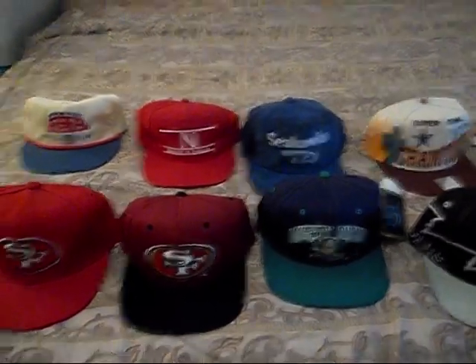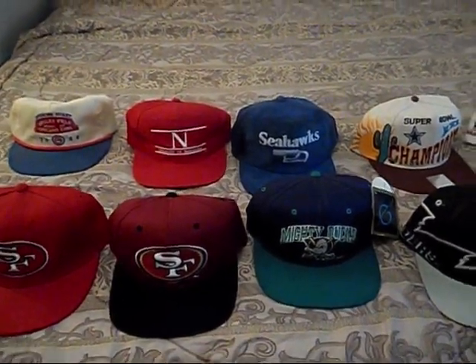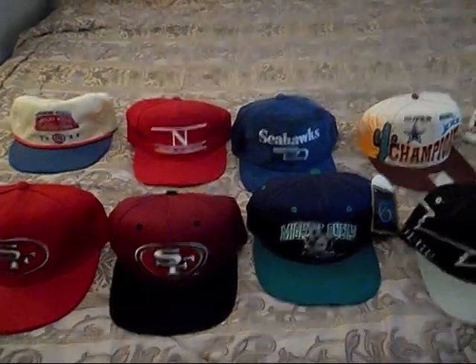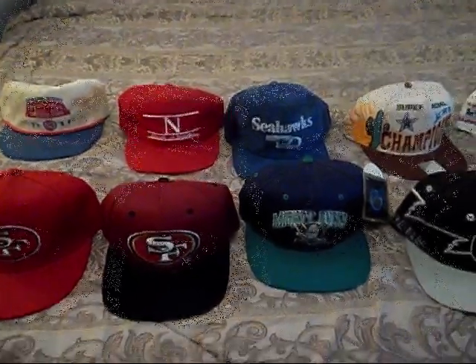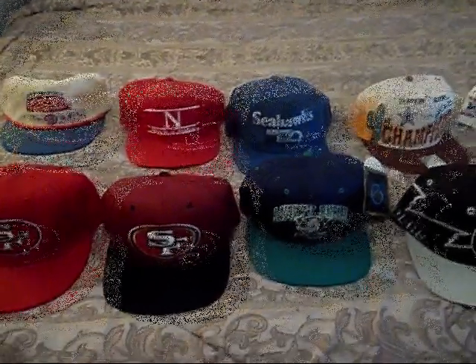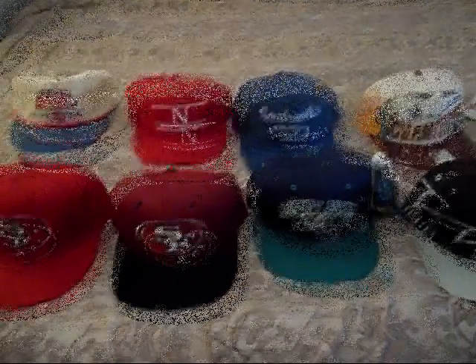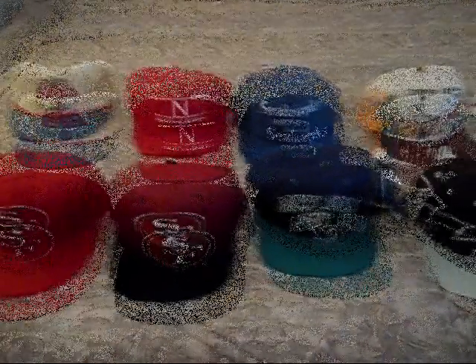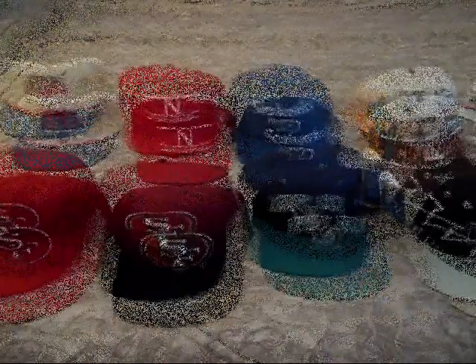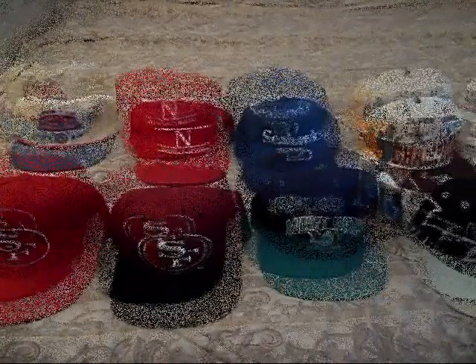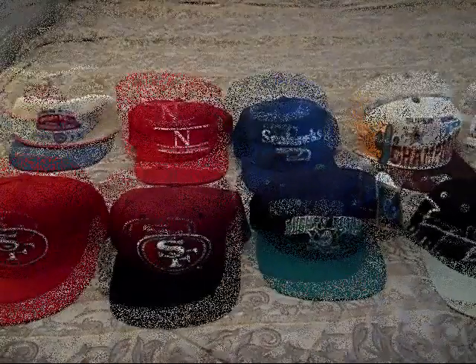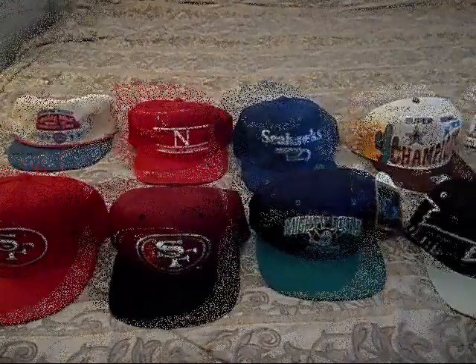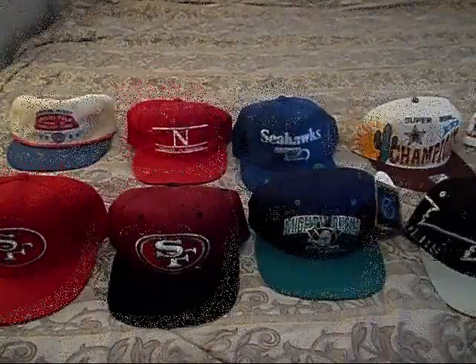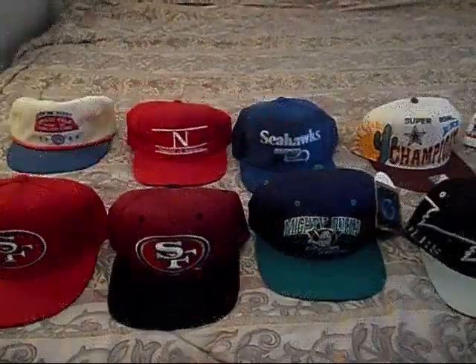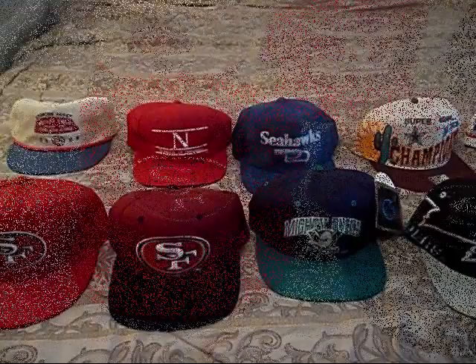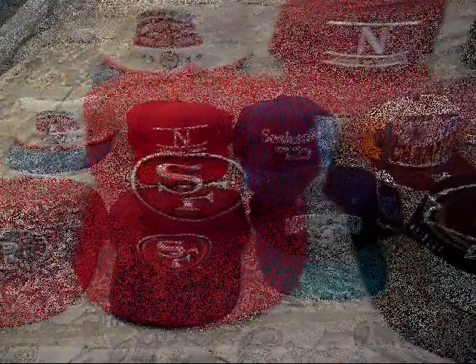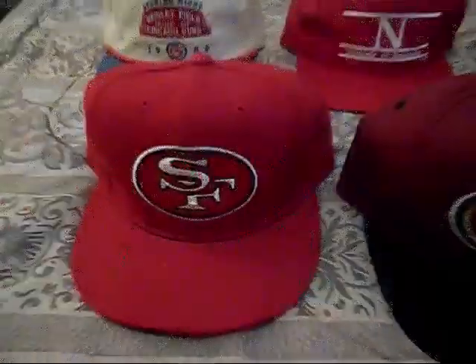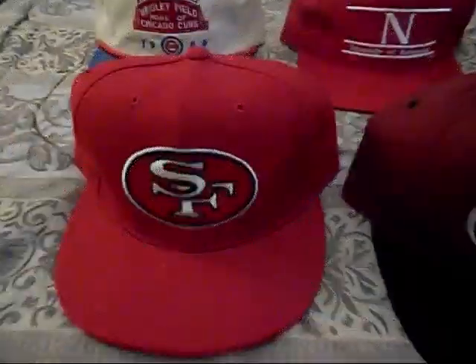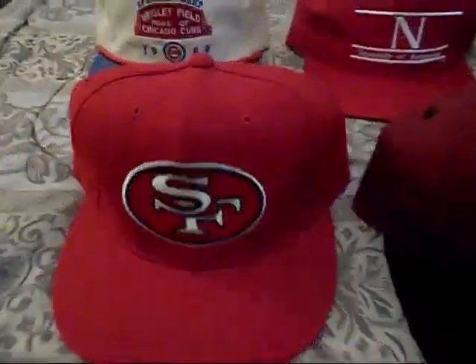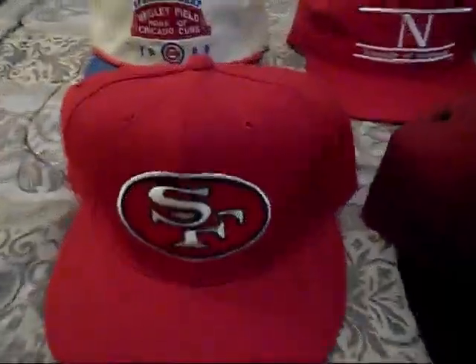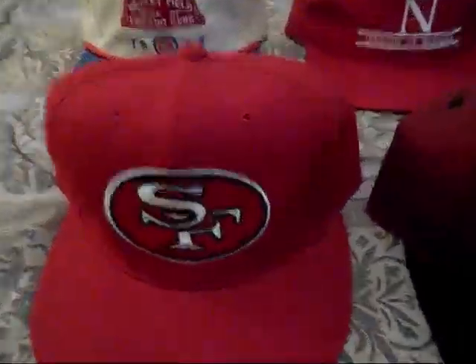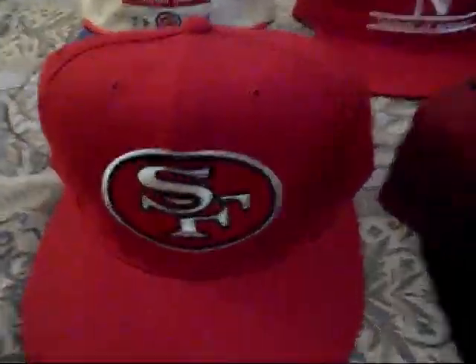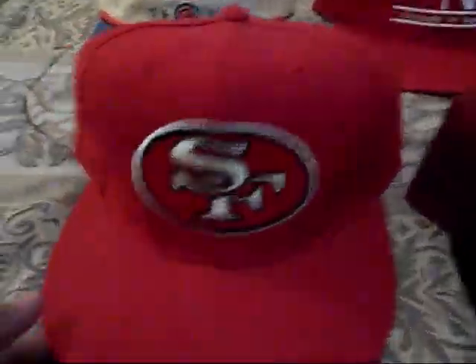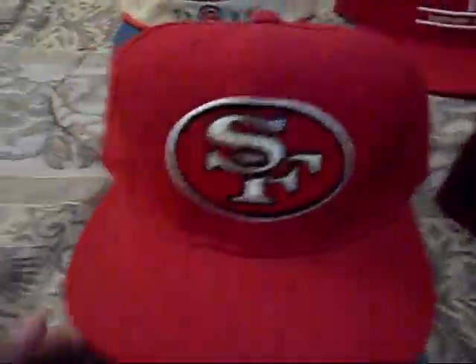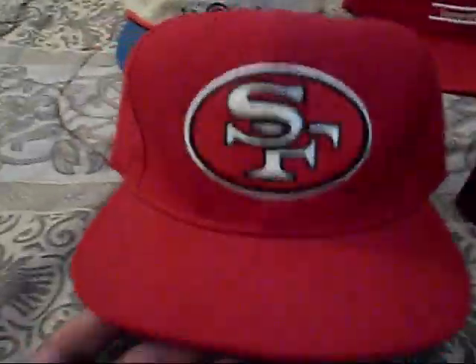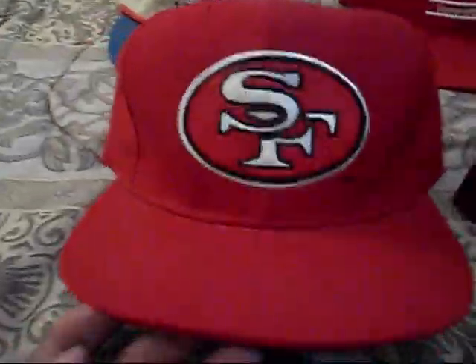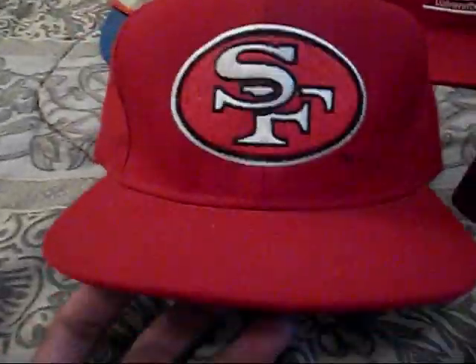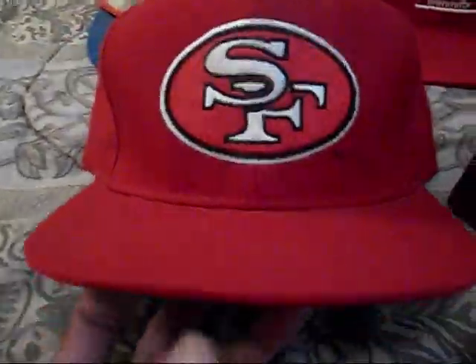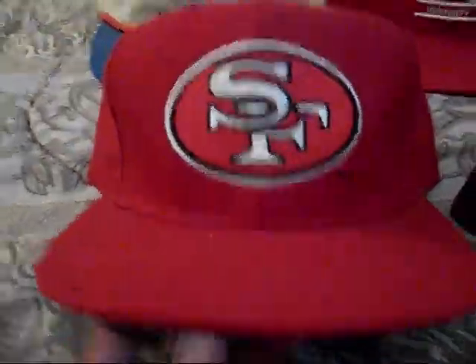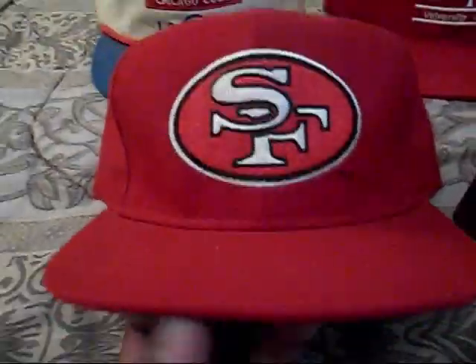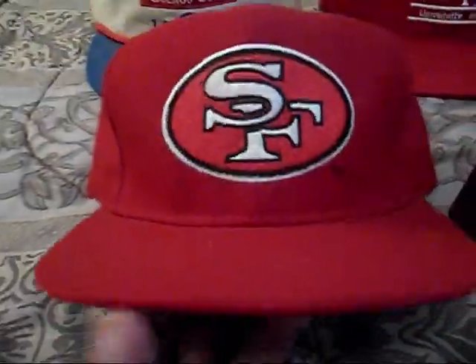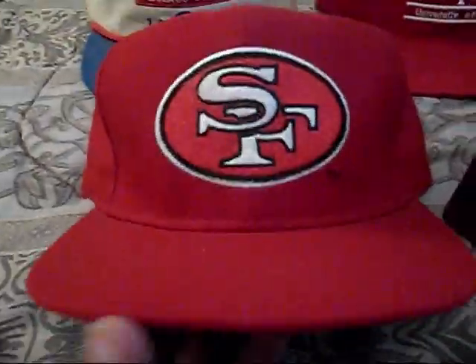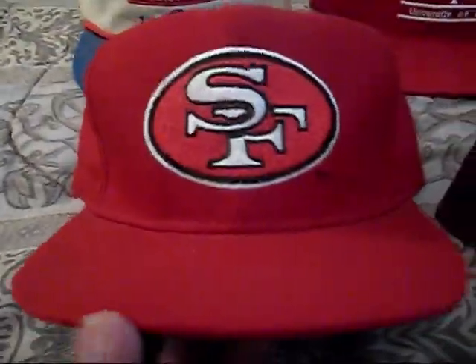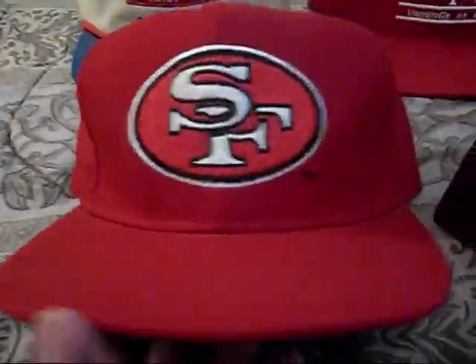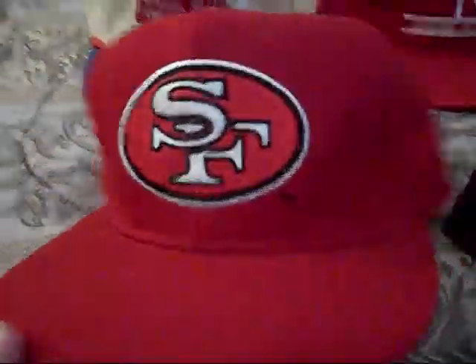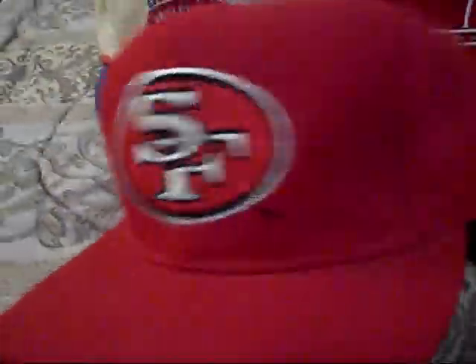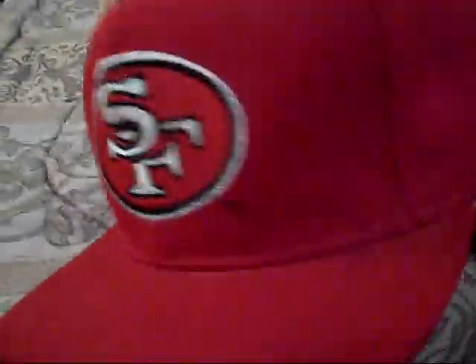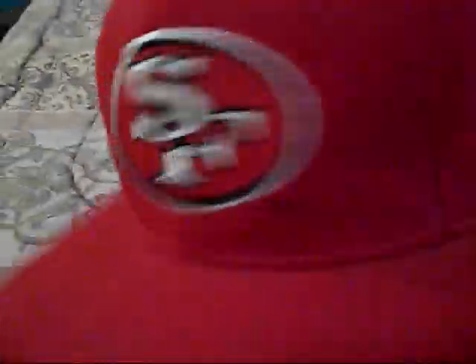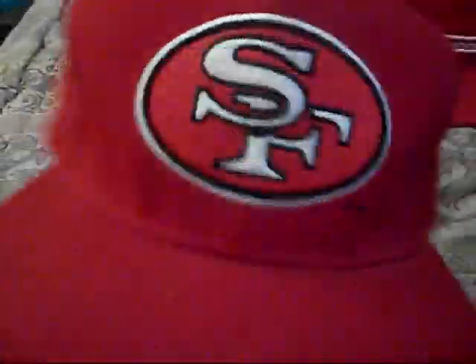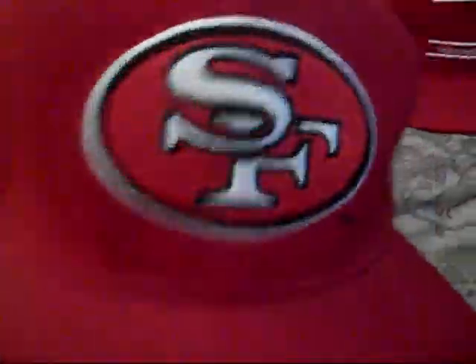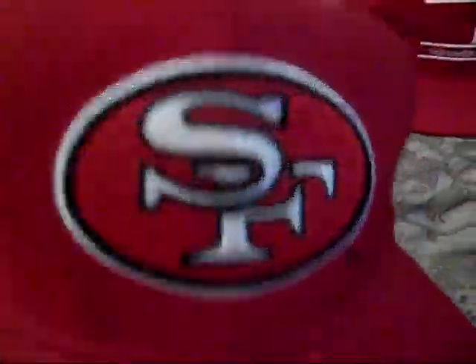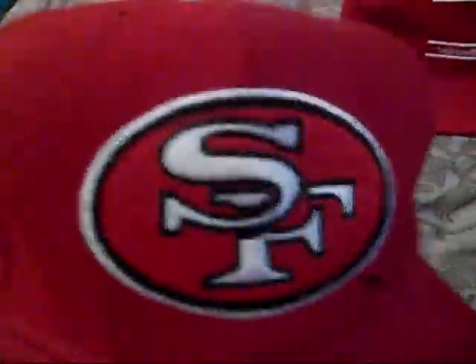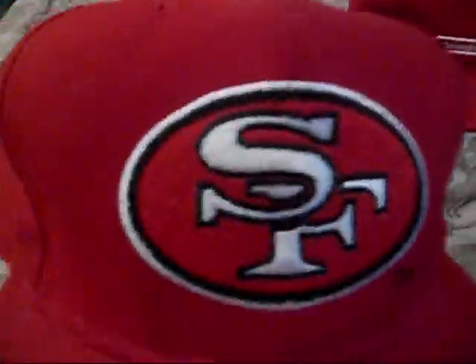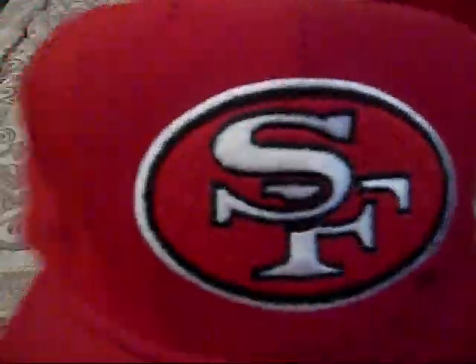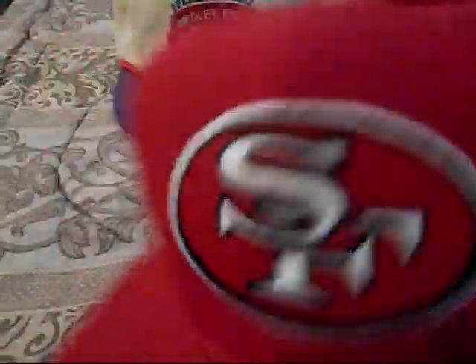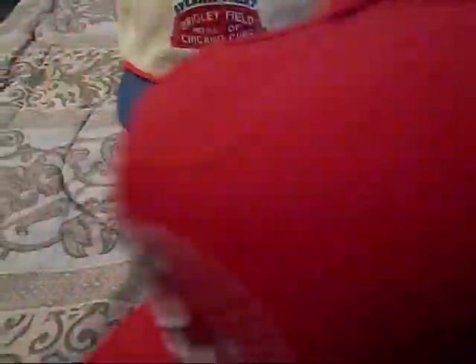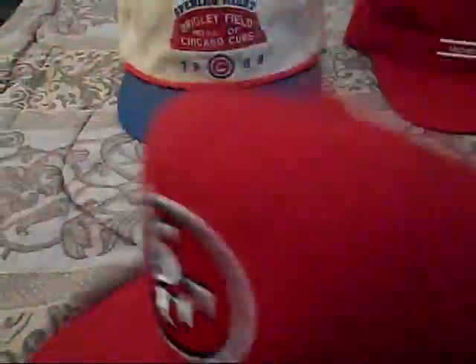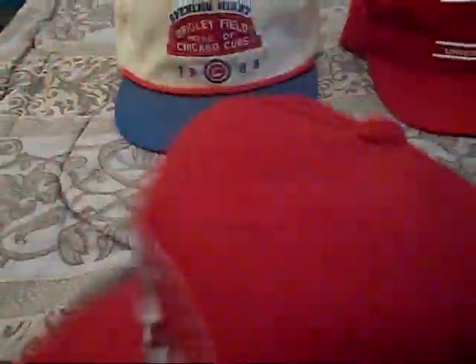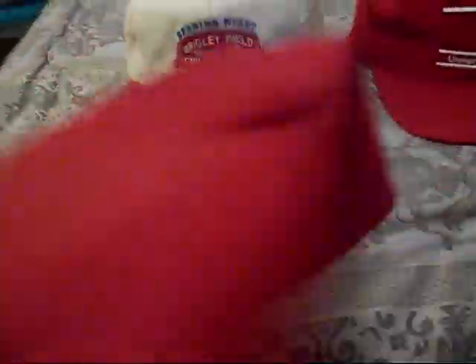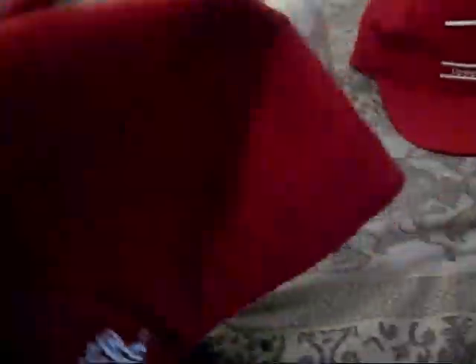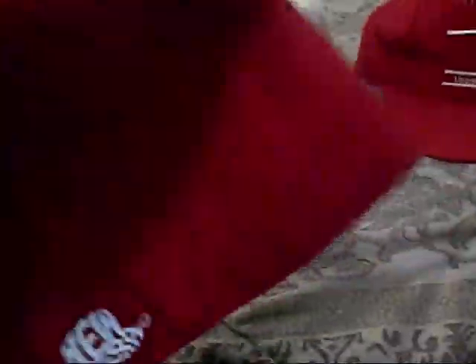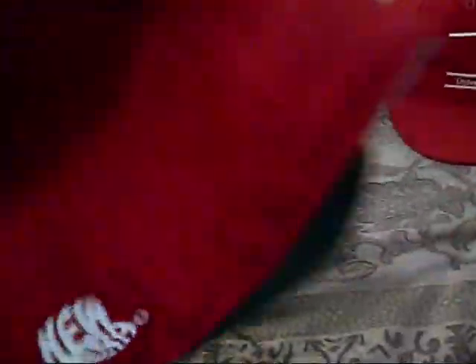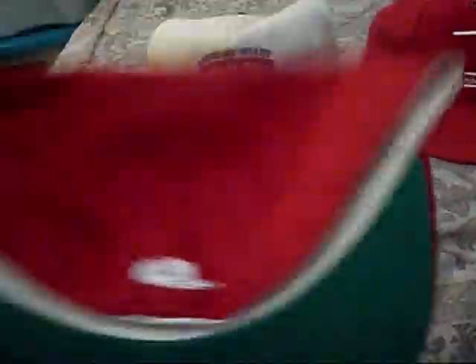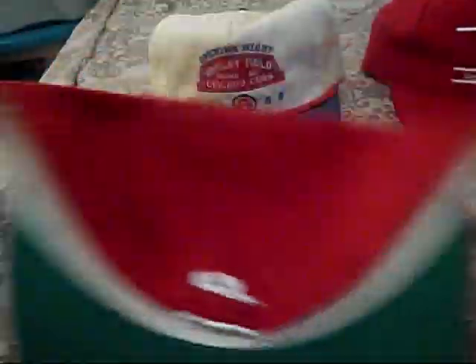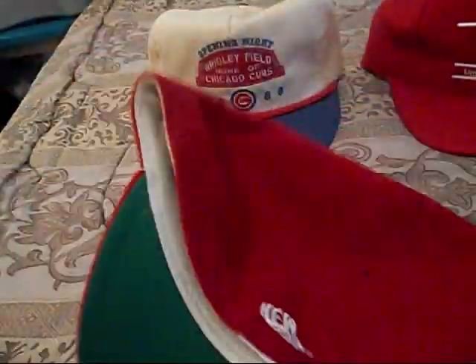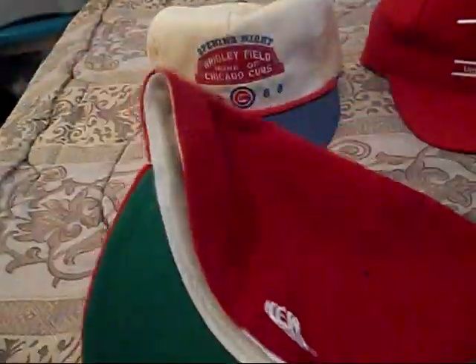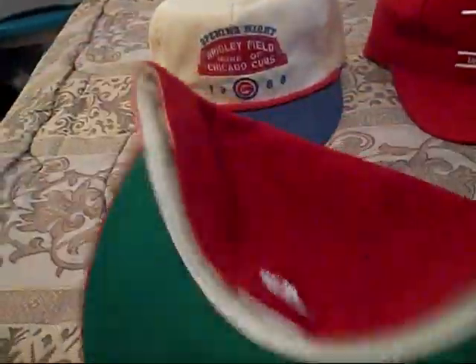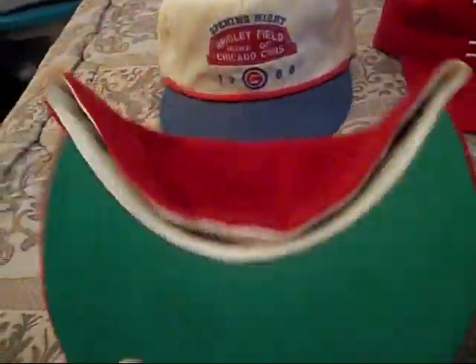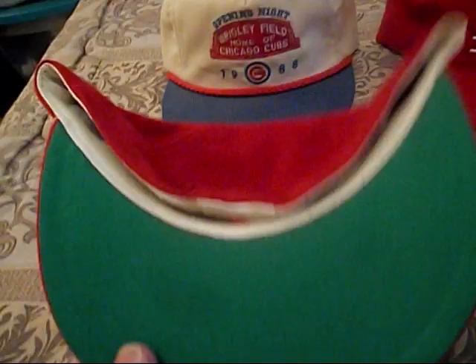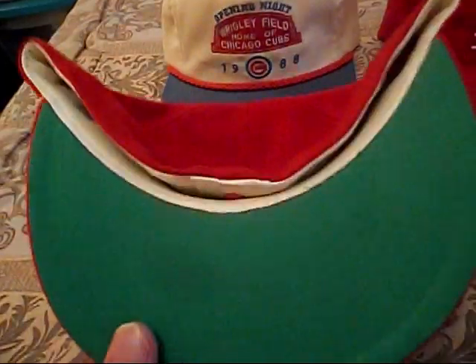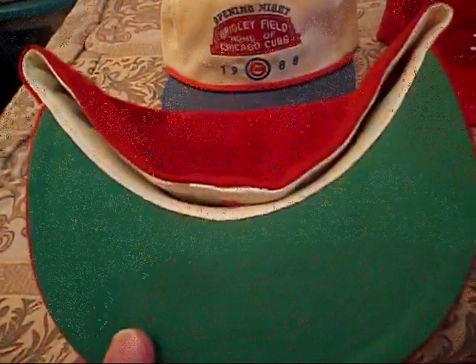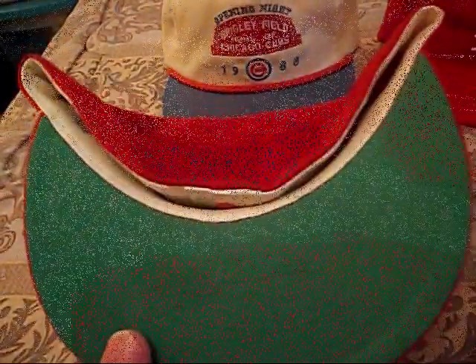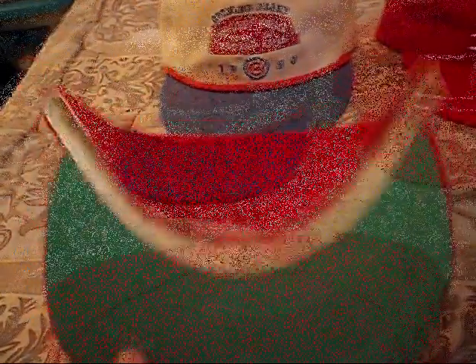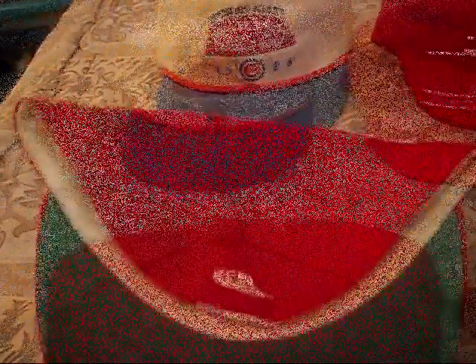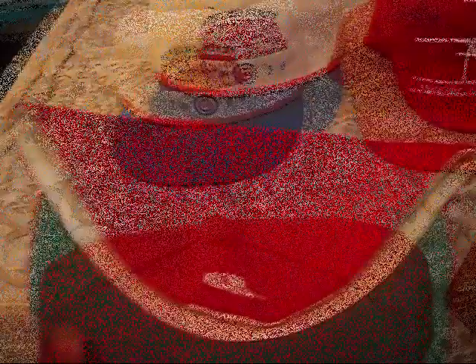49ers 50 cap, all red, Niners logo on the front, green underbrim.